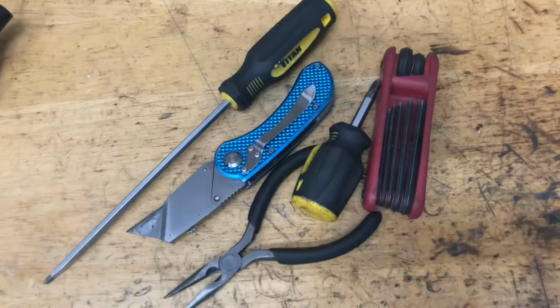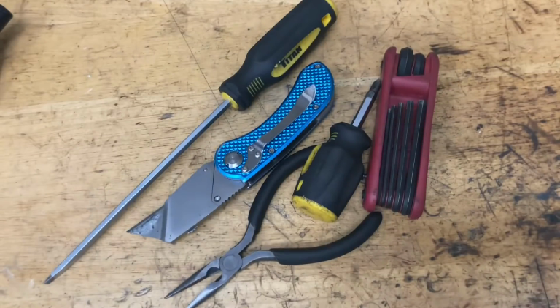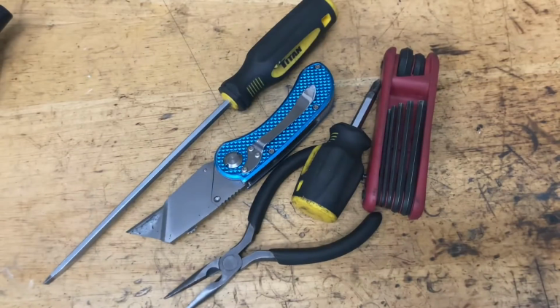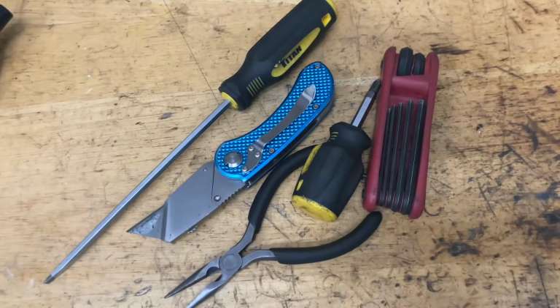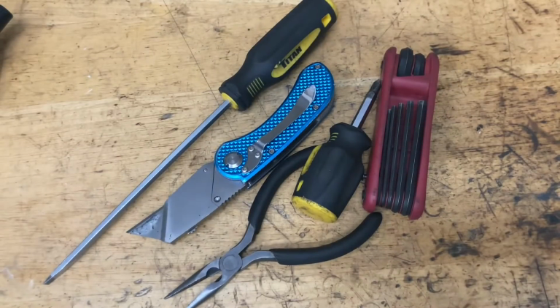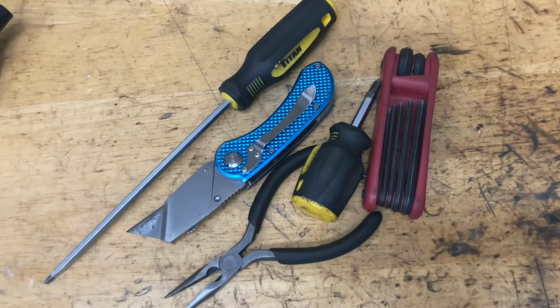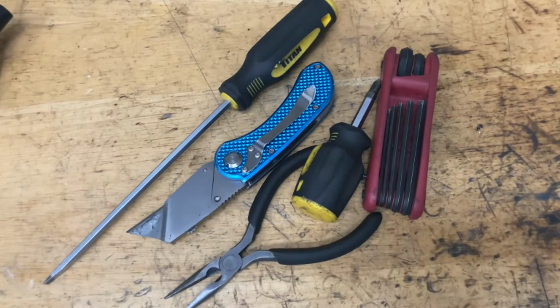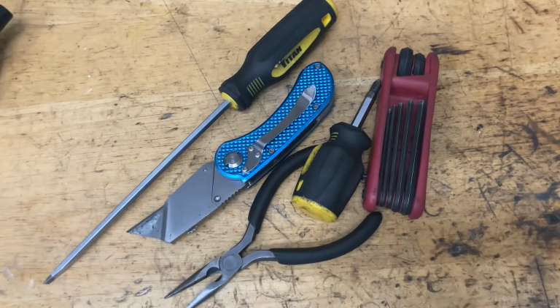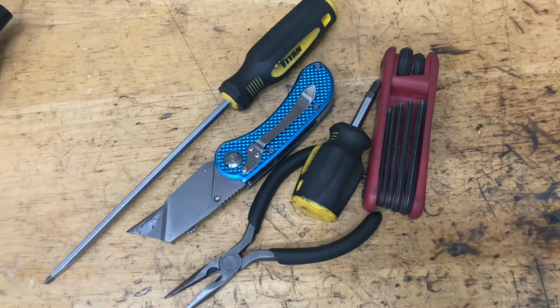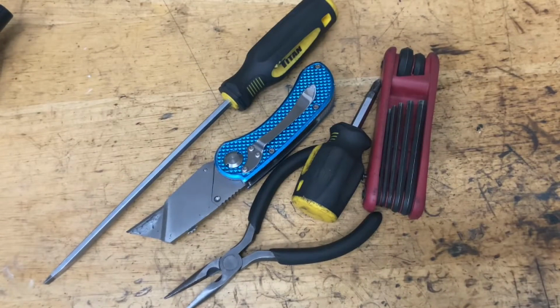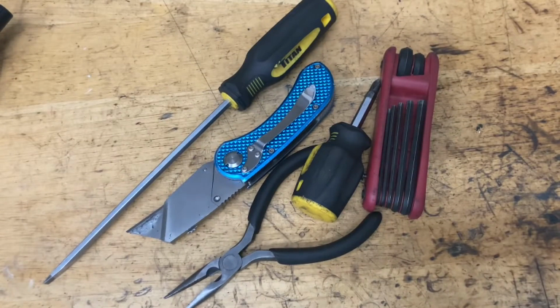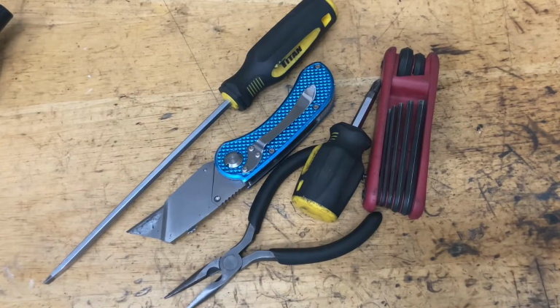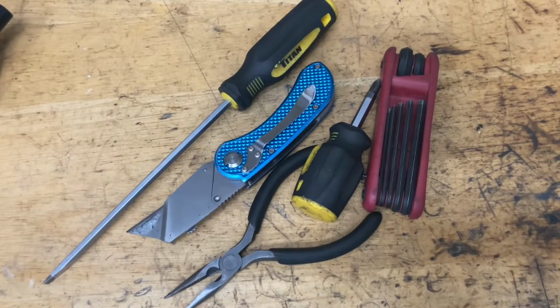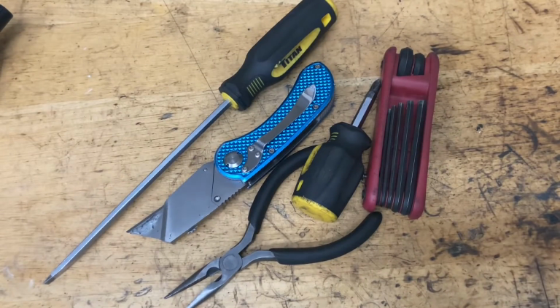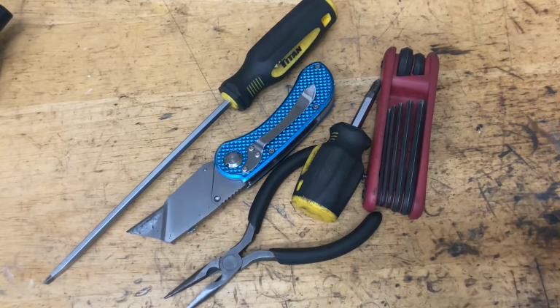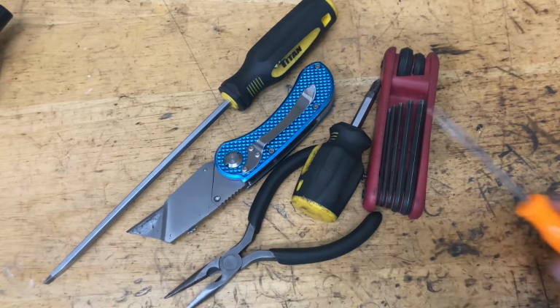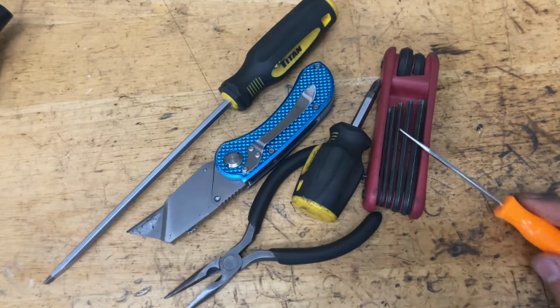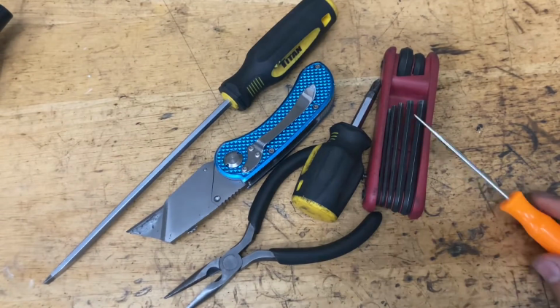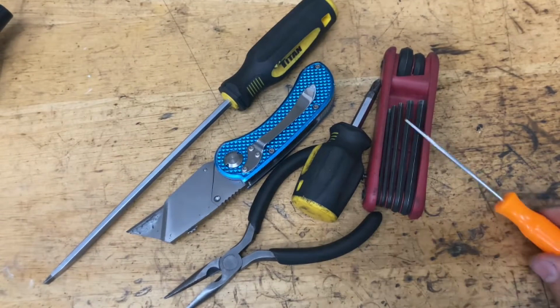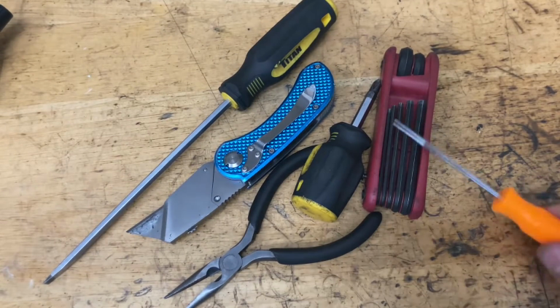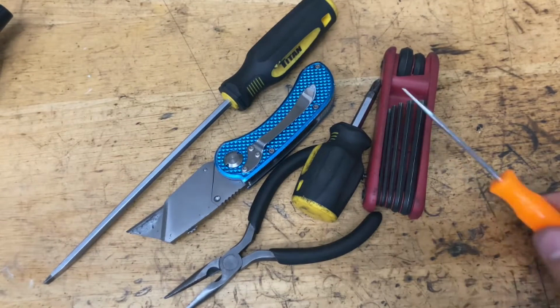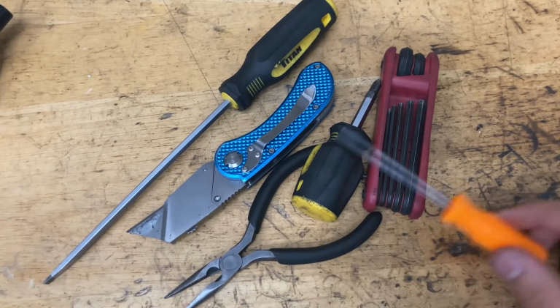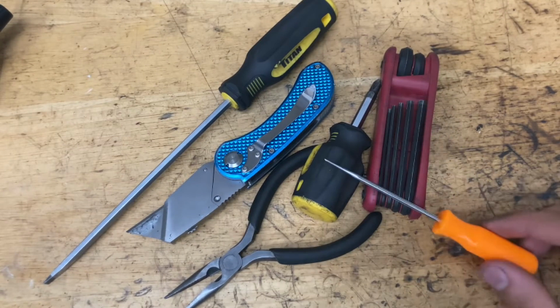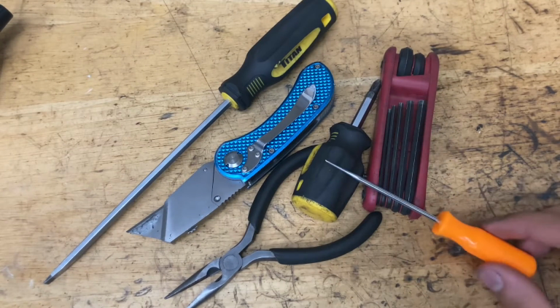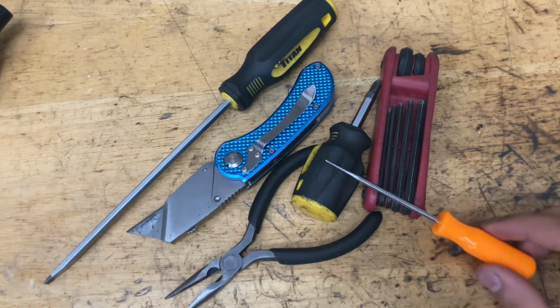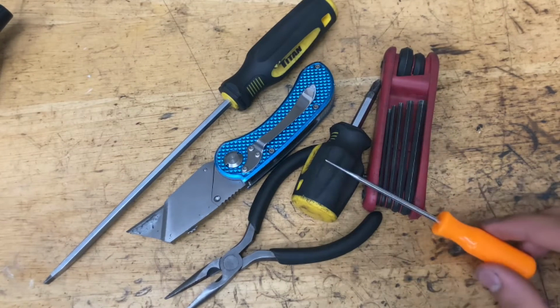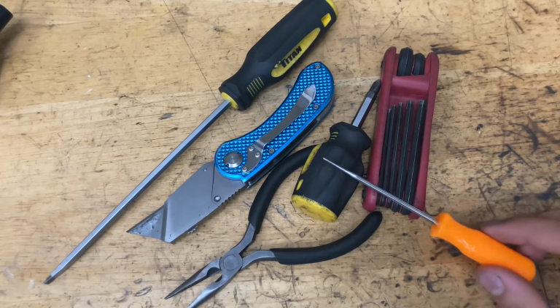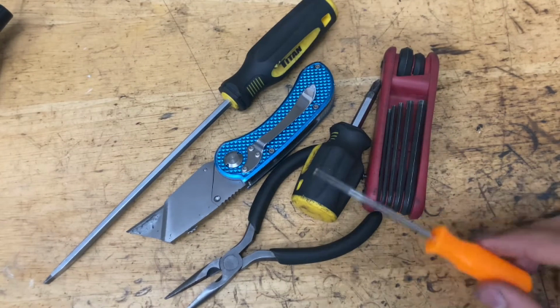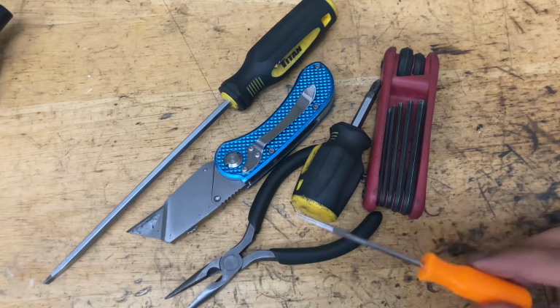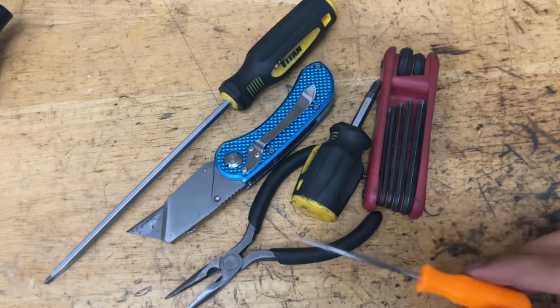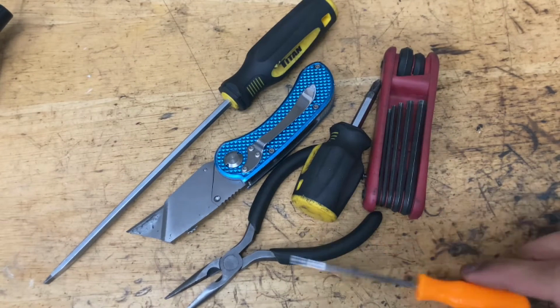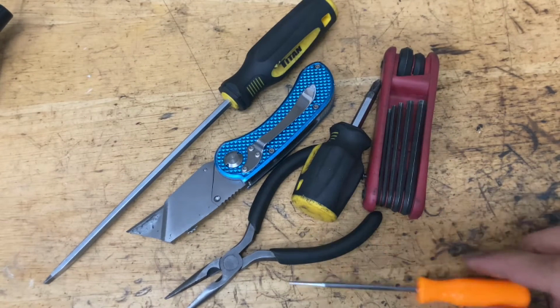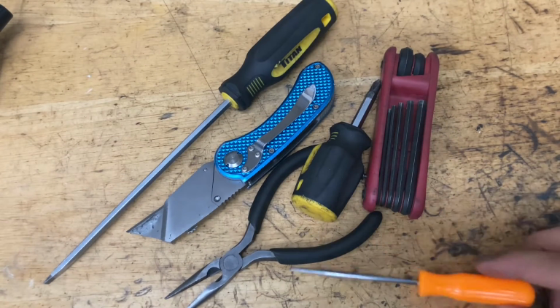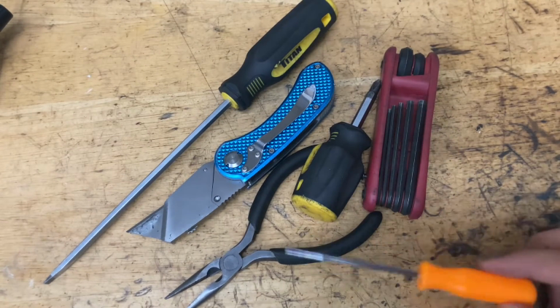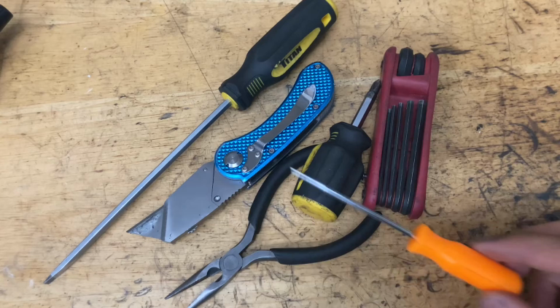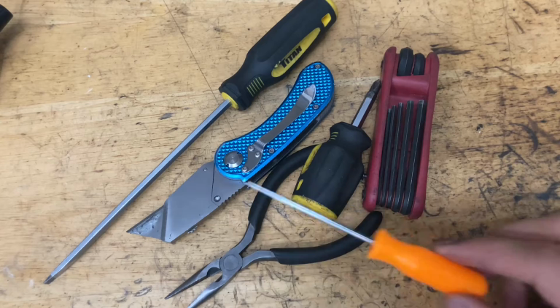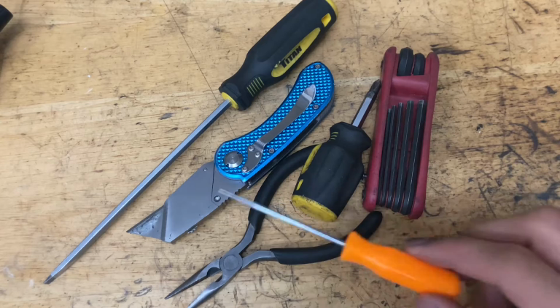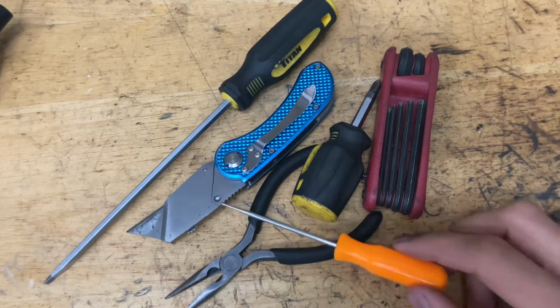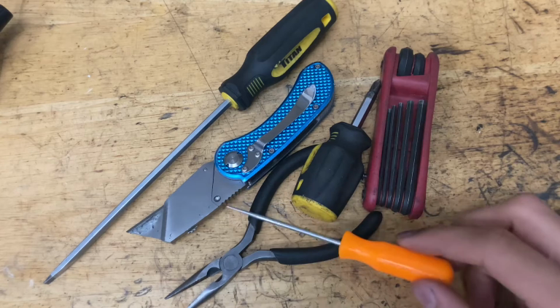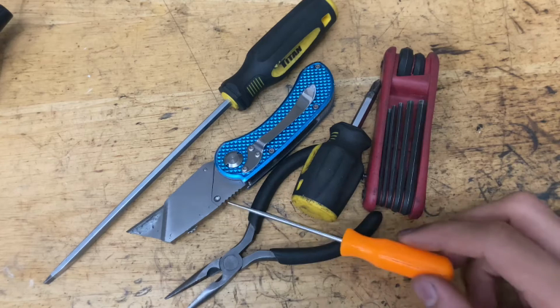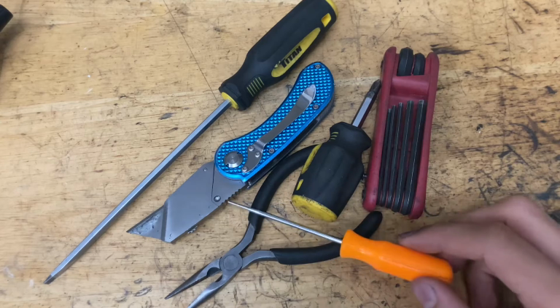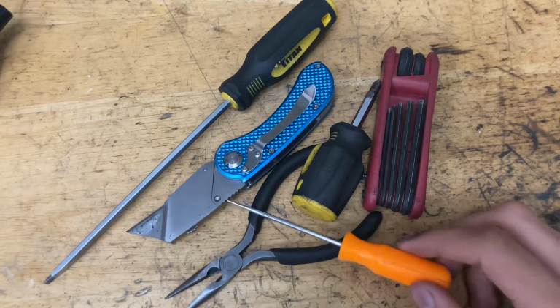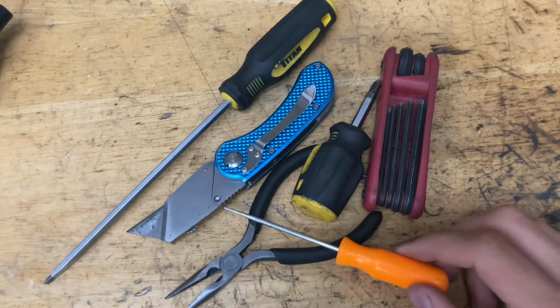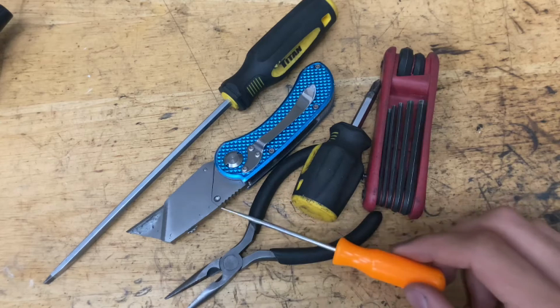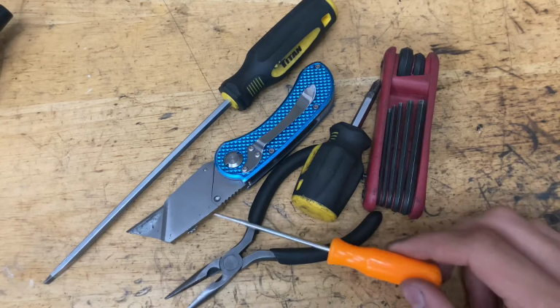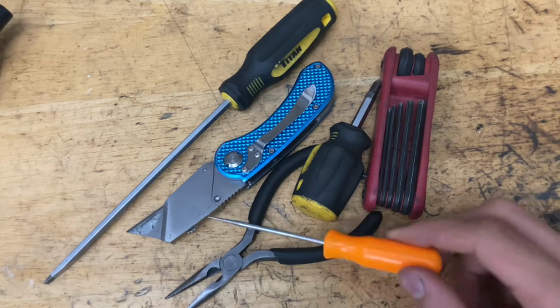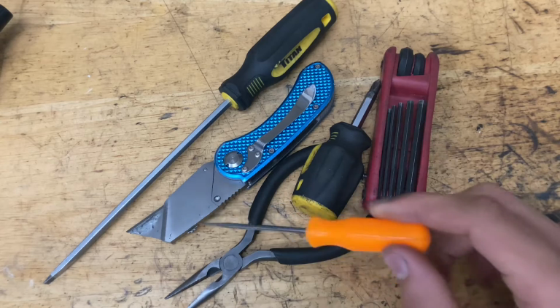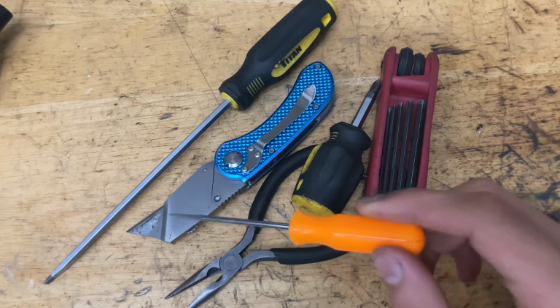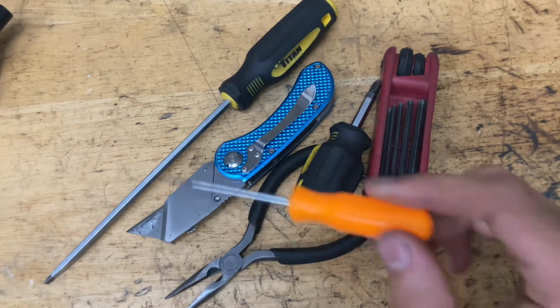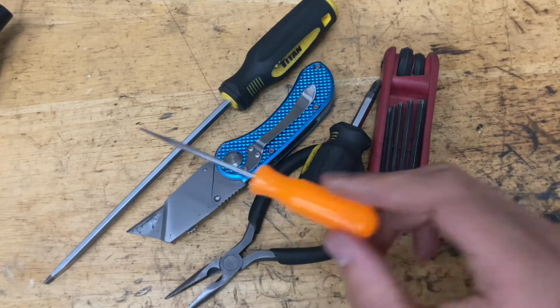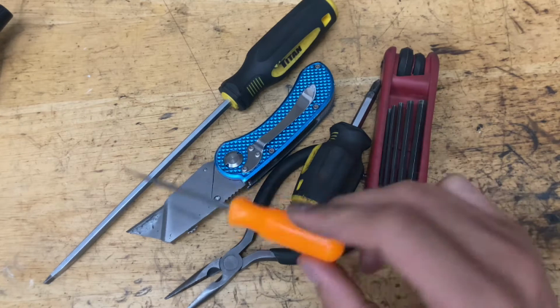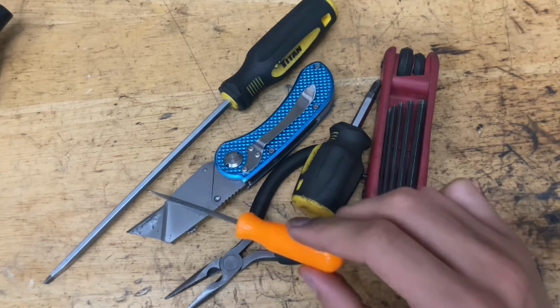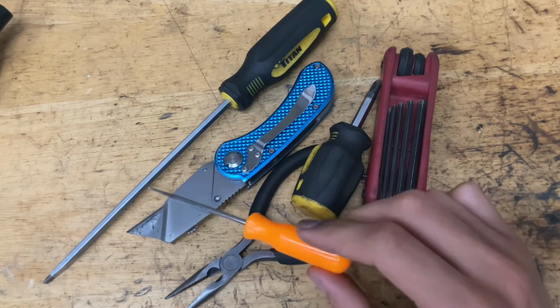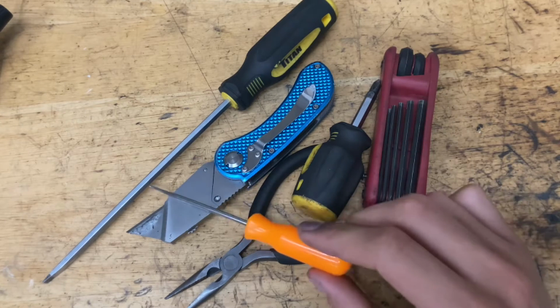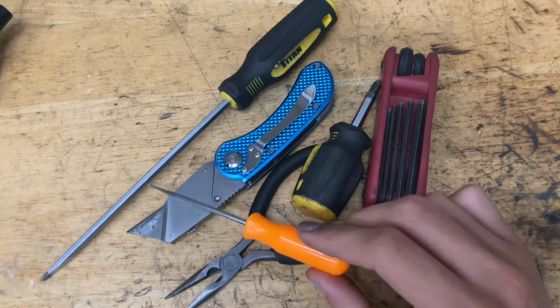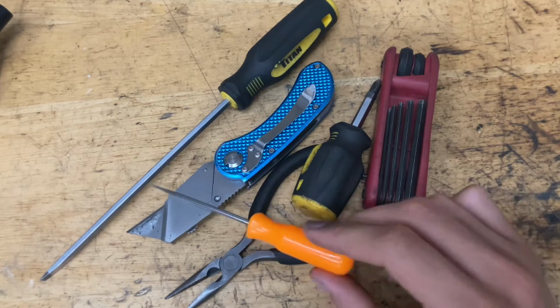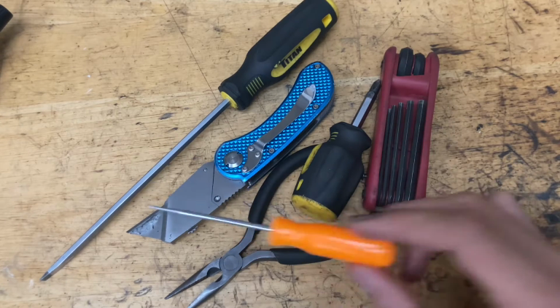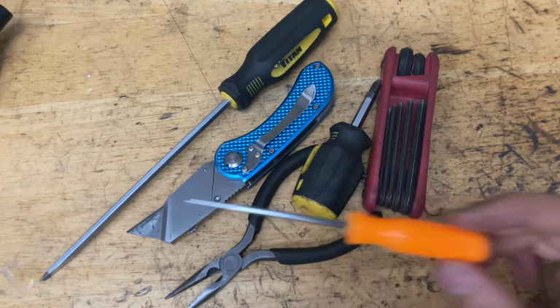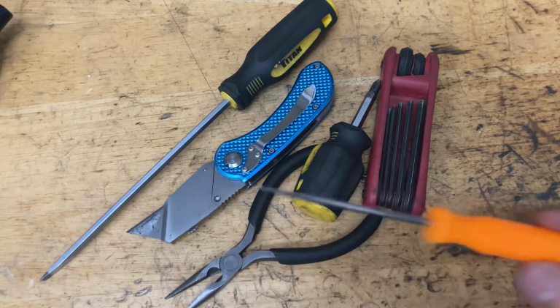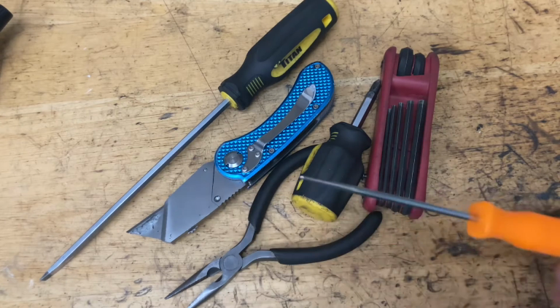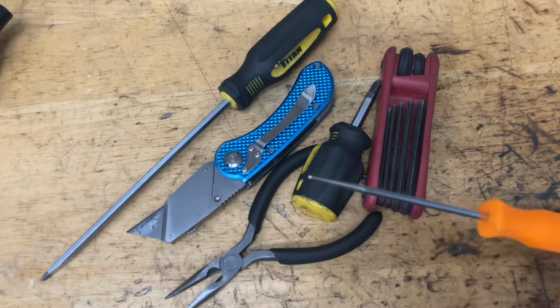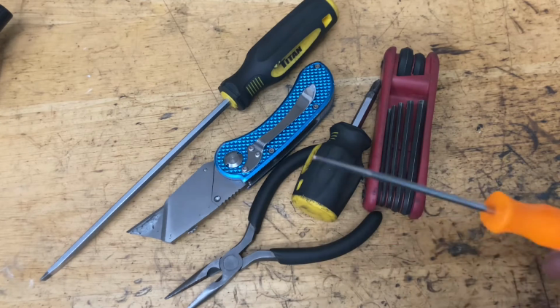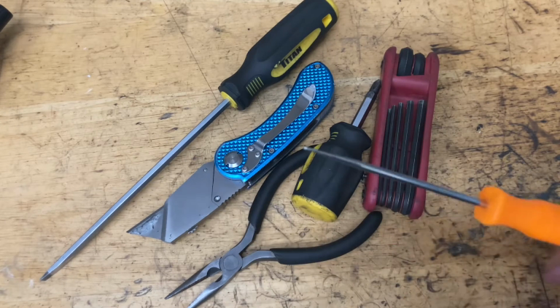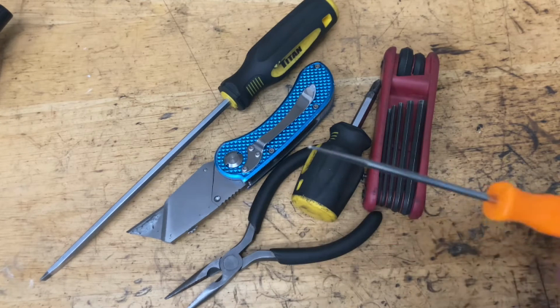Some tools you're going to need are some Allen keys, a screwdriver, some pliers, a razor blade, a small flat head, and a pick.